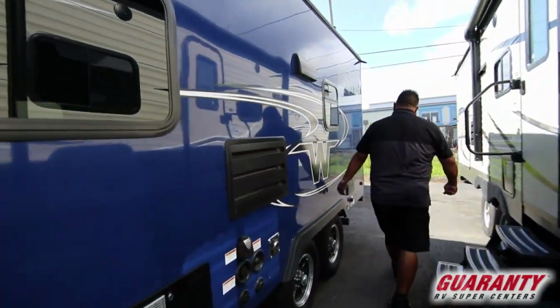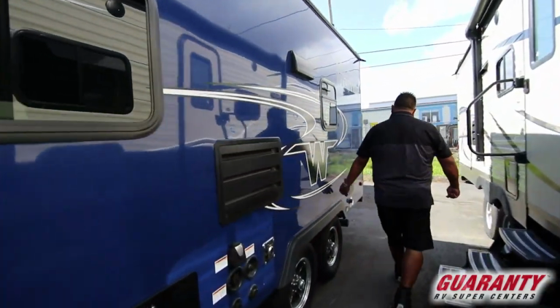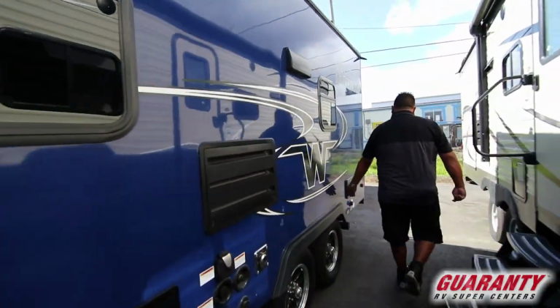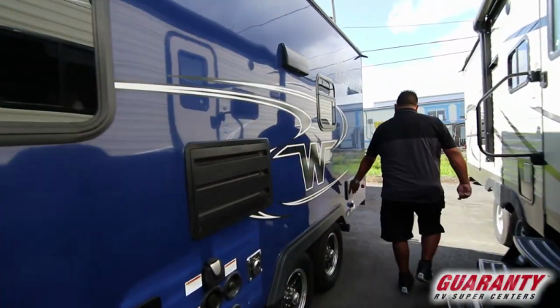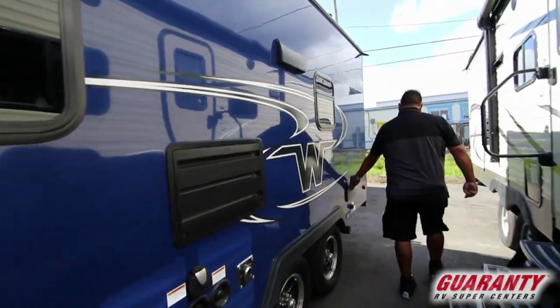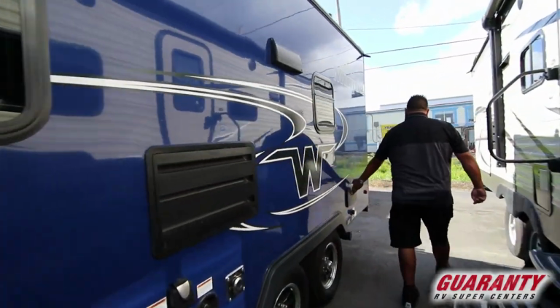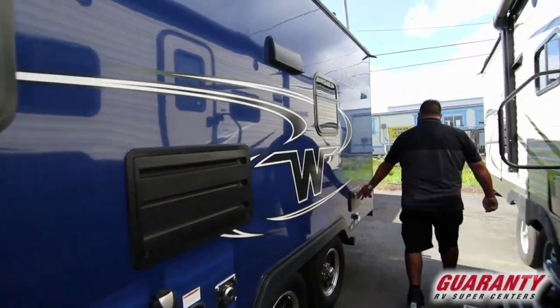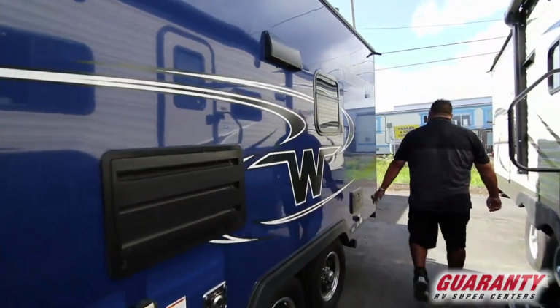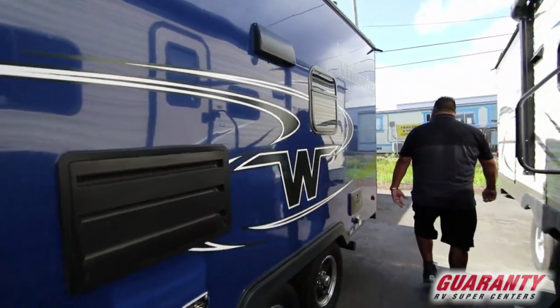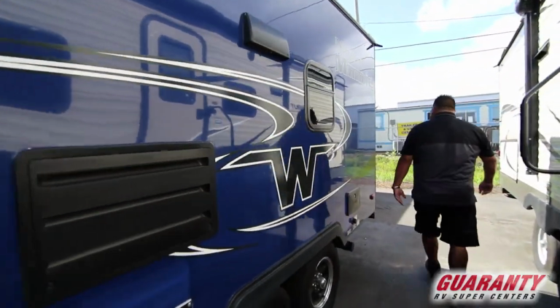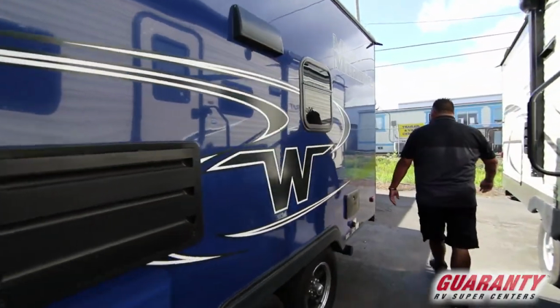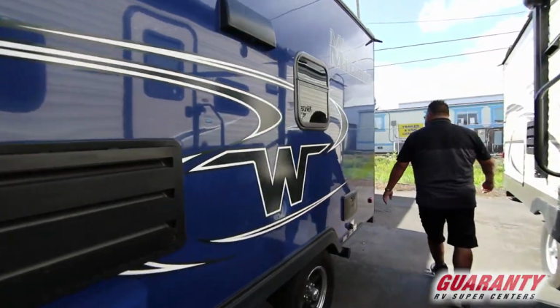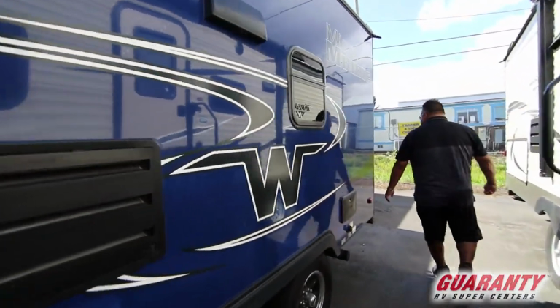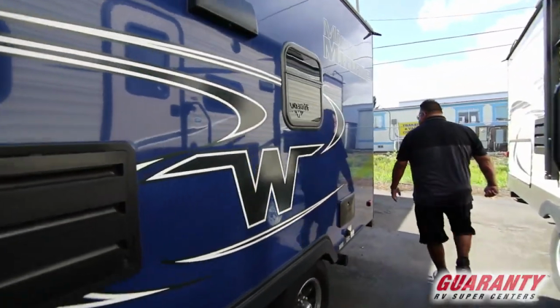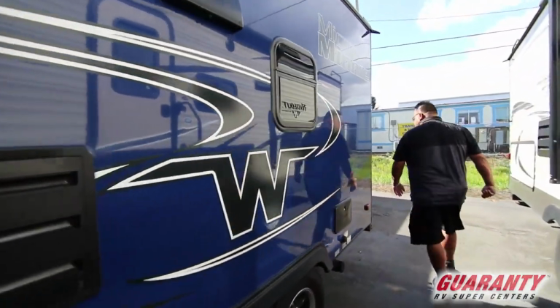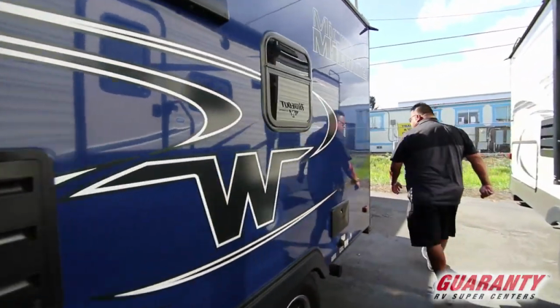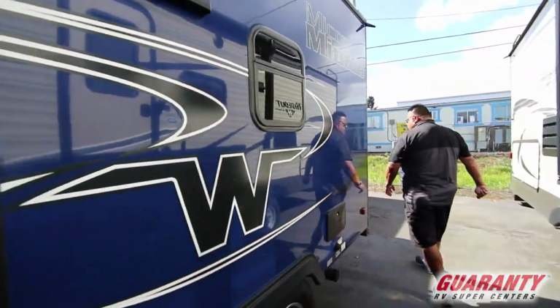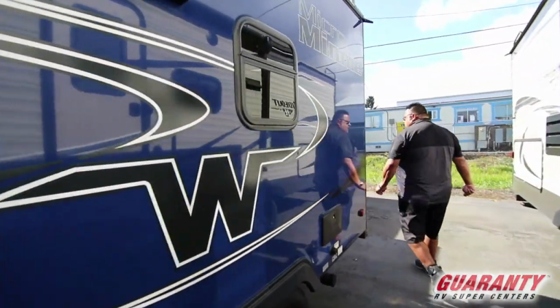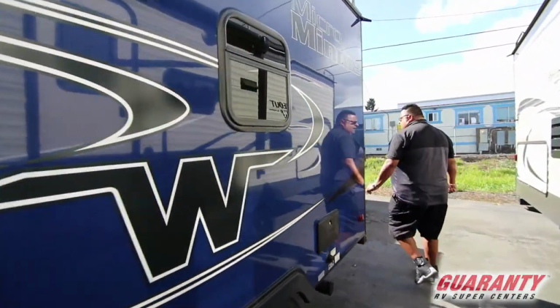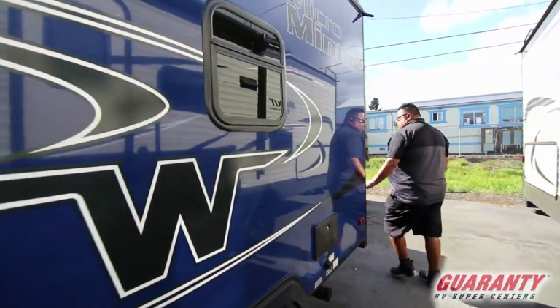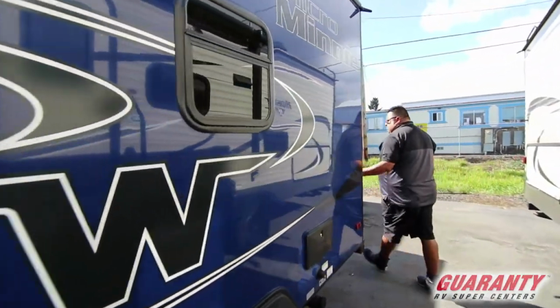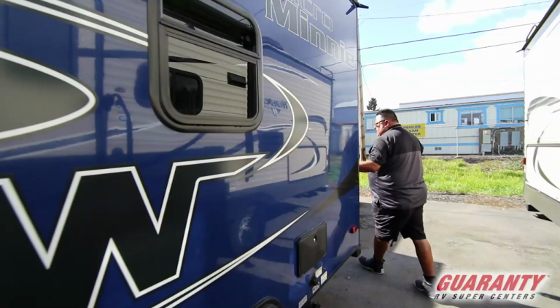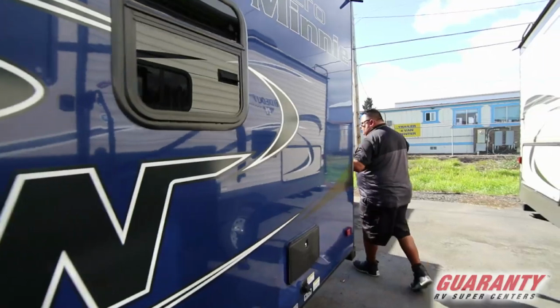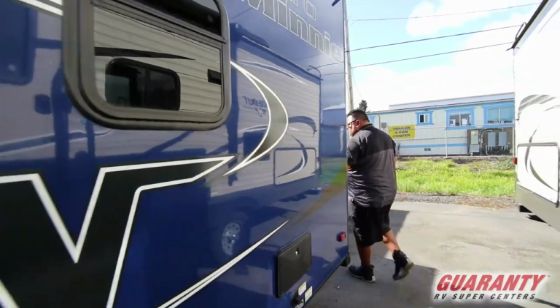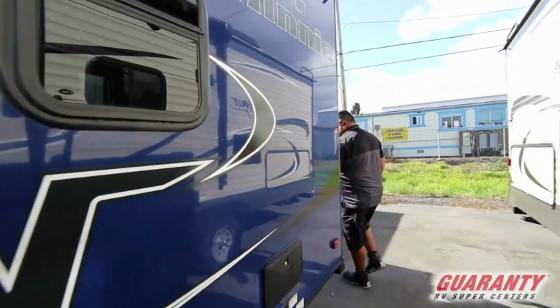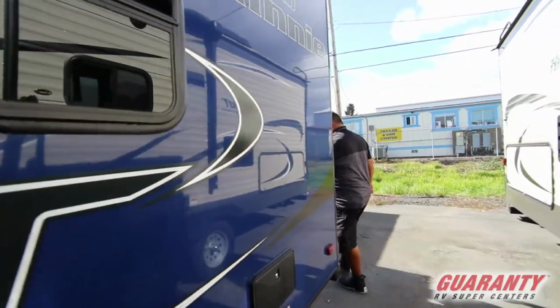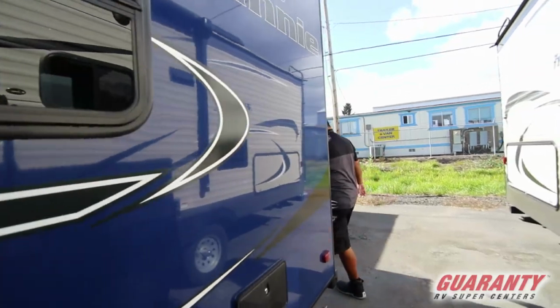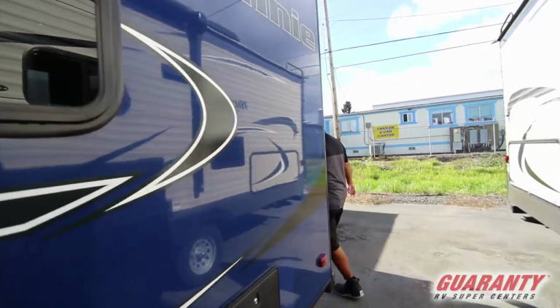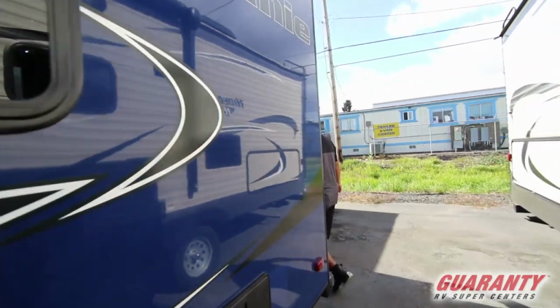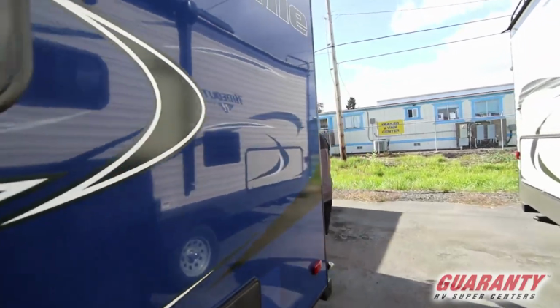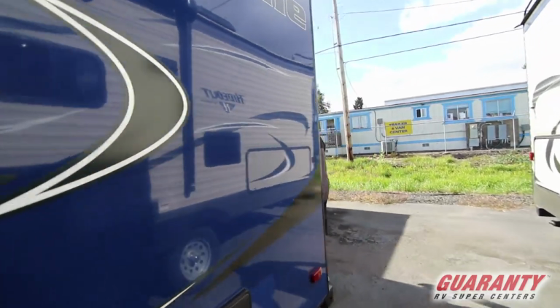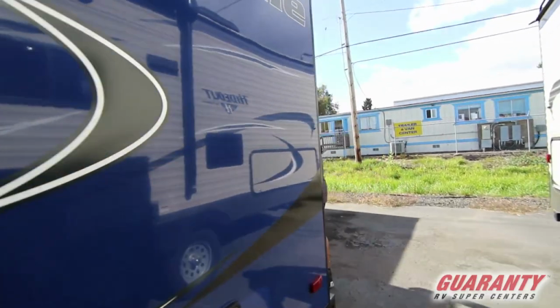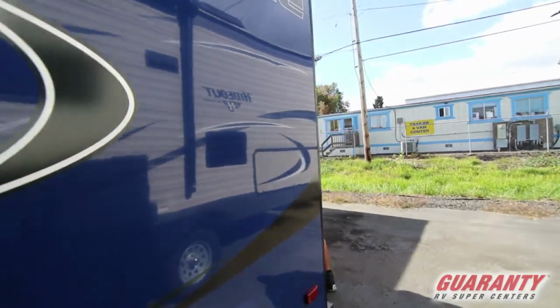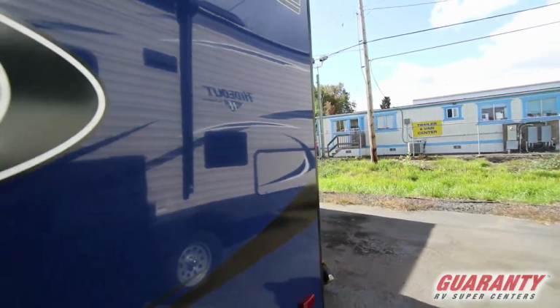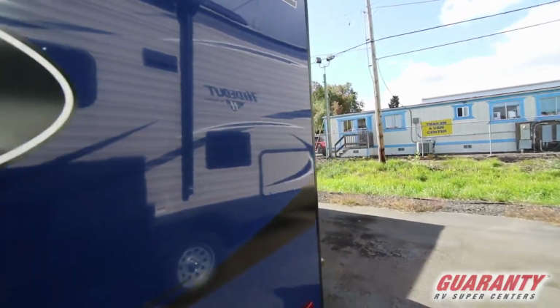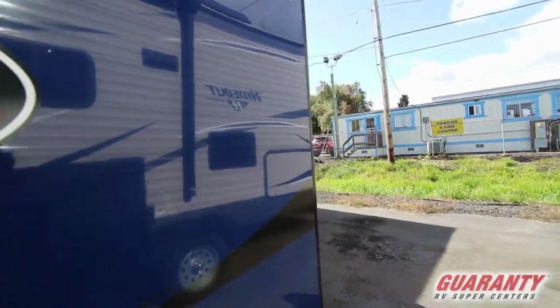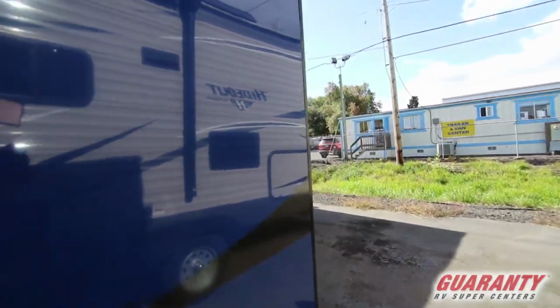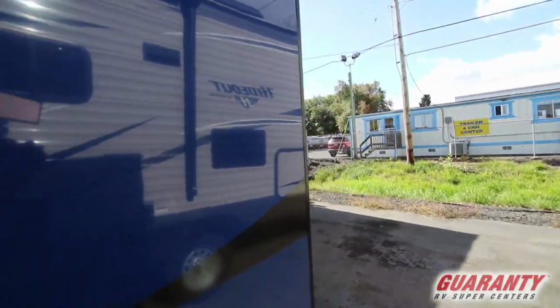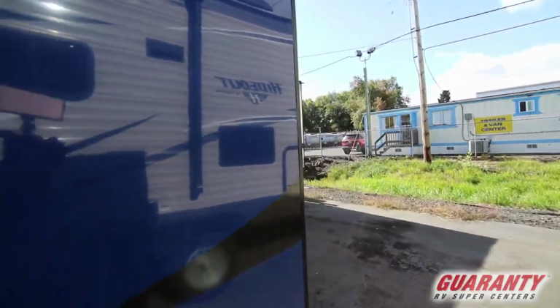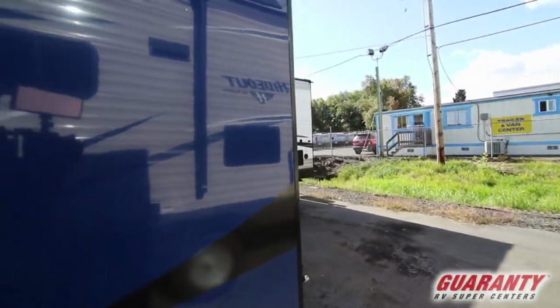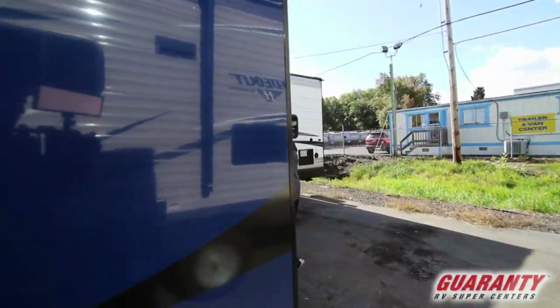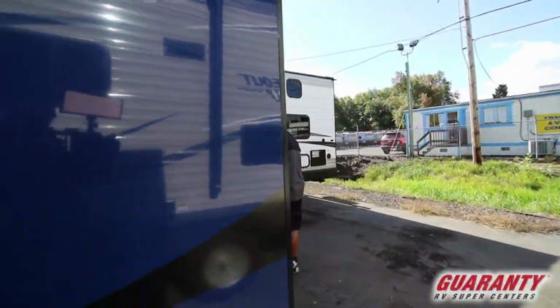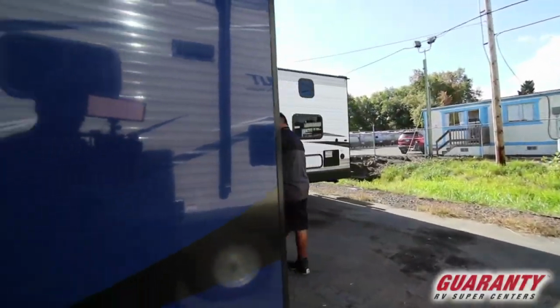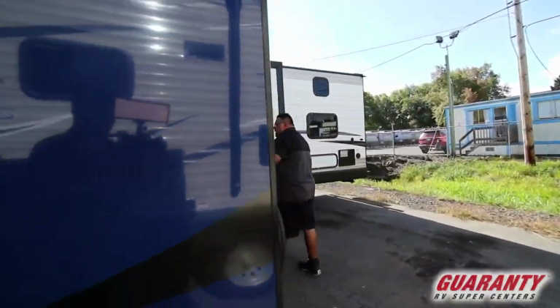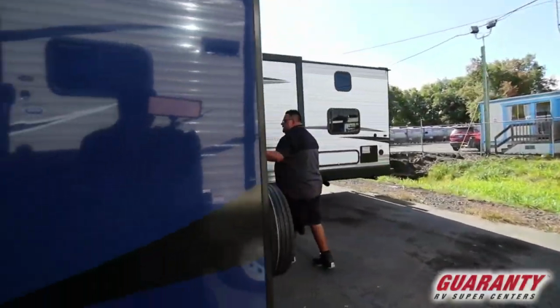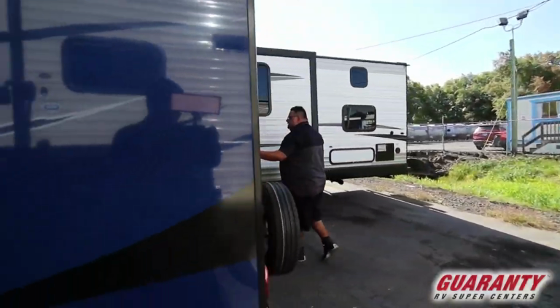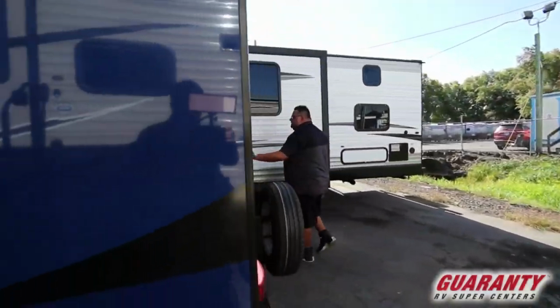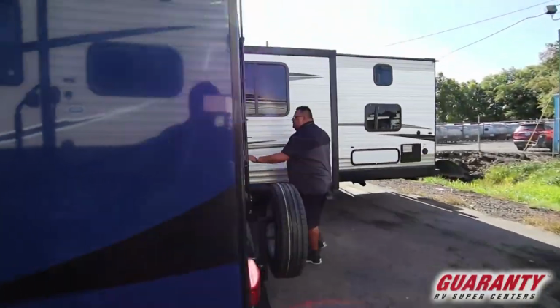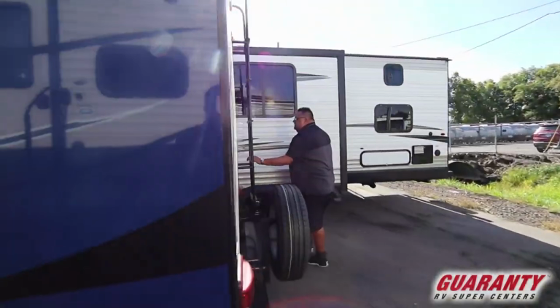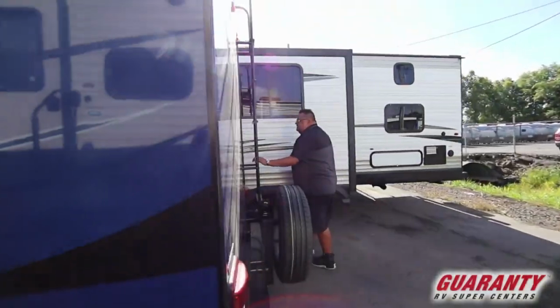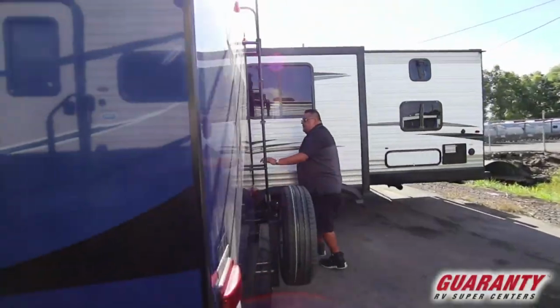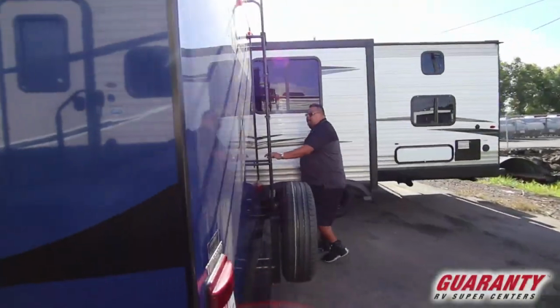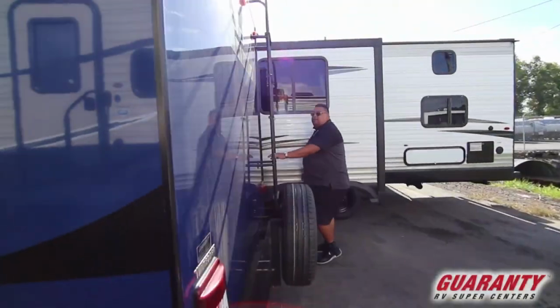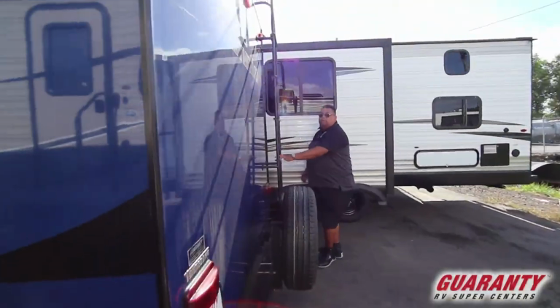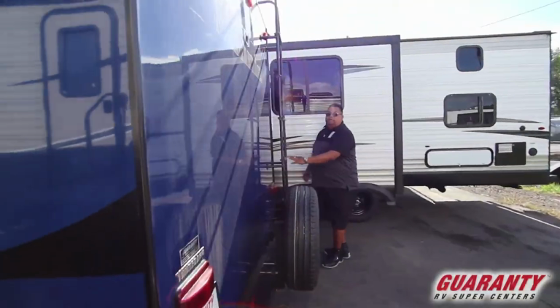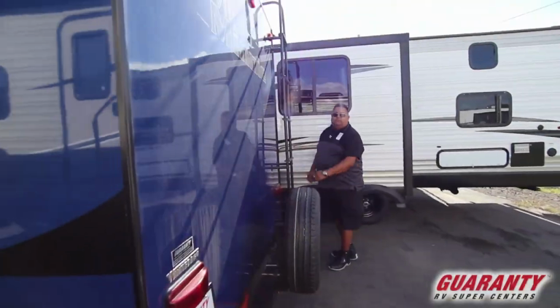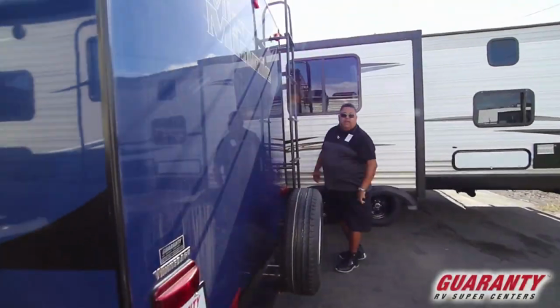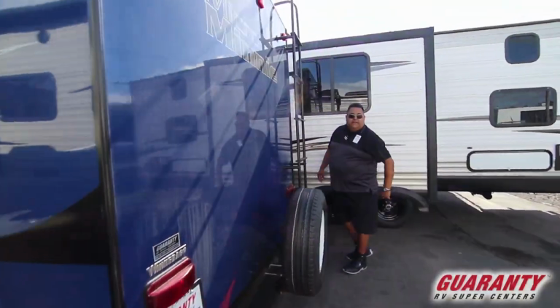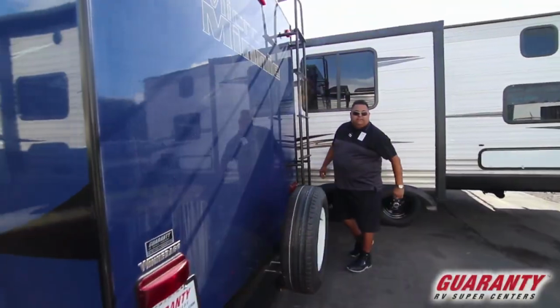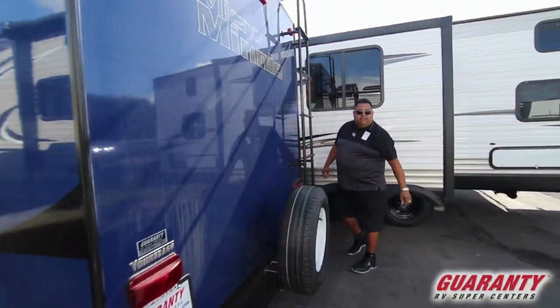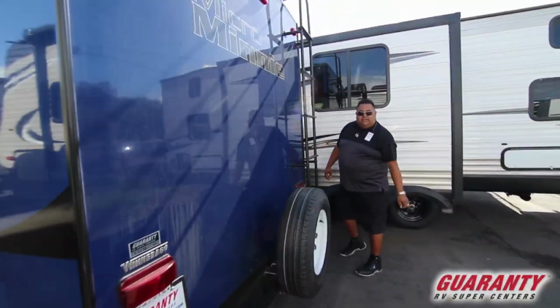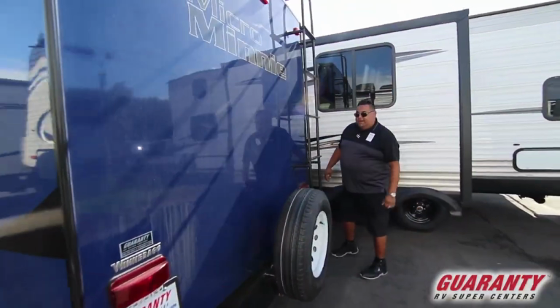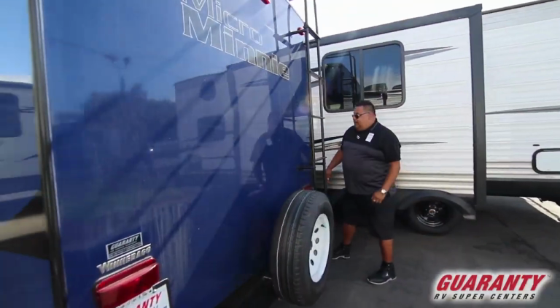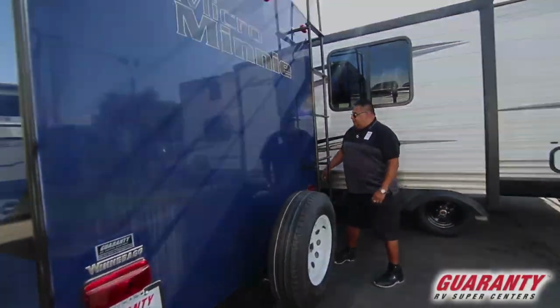Outdoor shower. It's got your spare tire. And let's go inside and check it out.